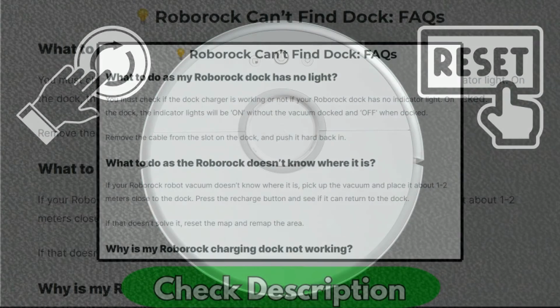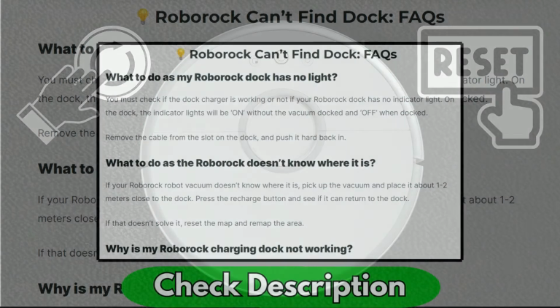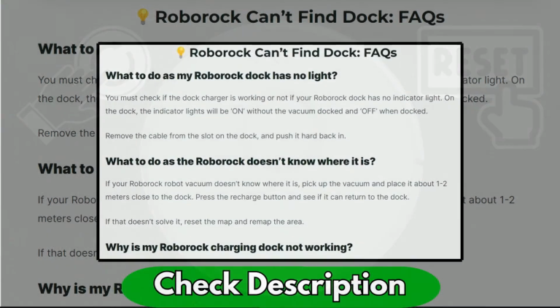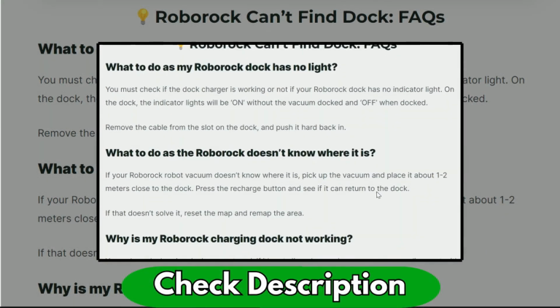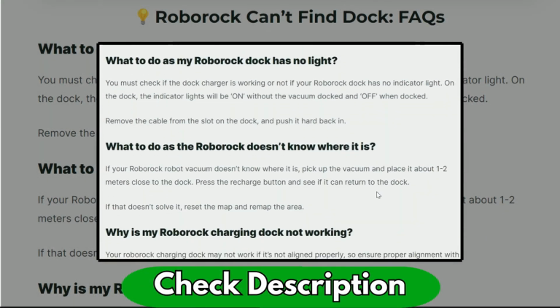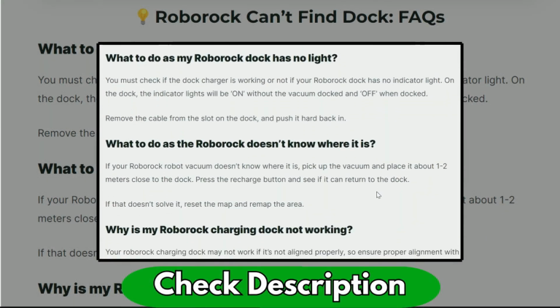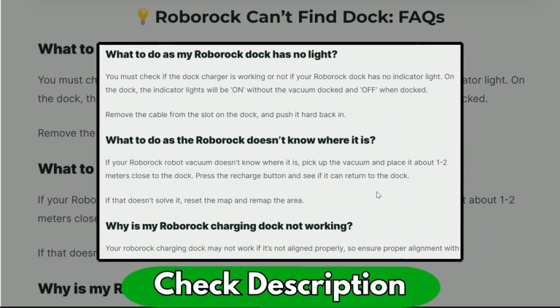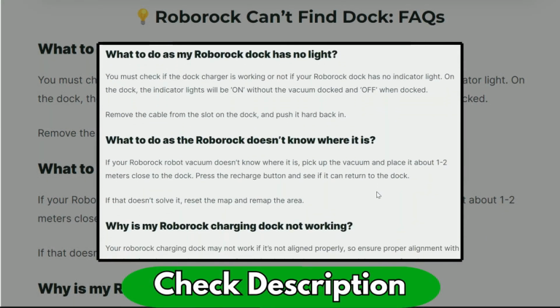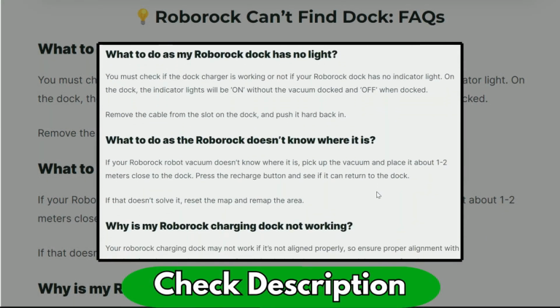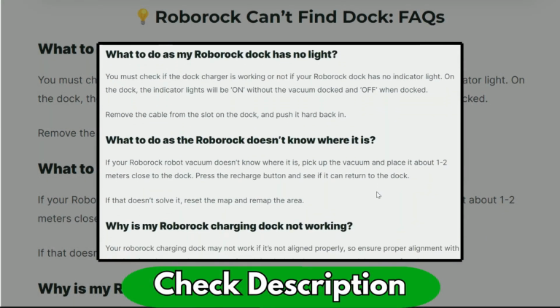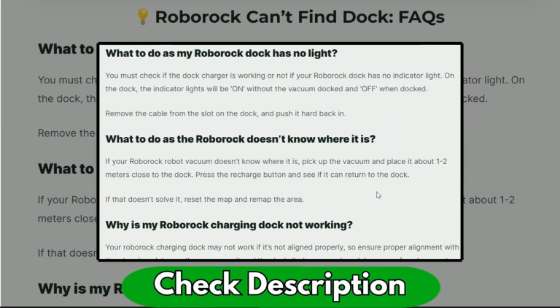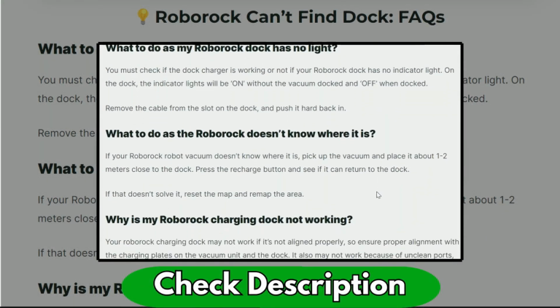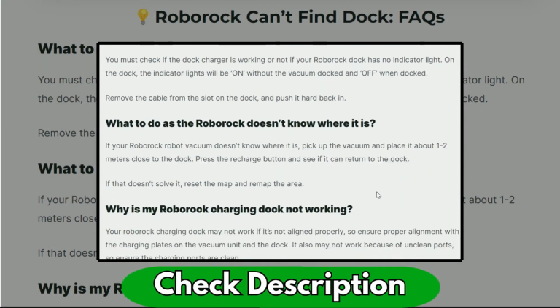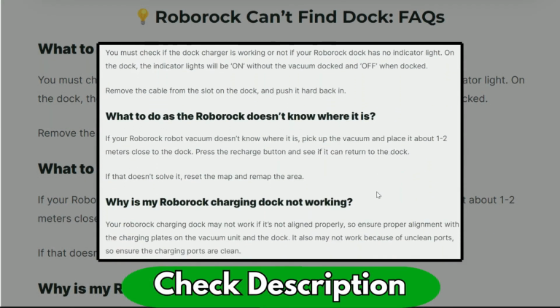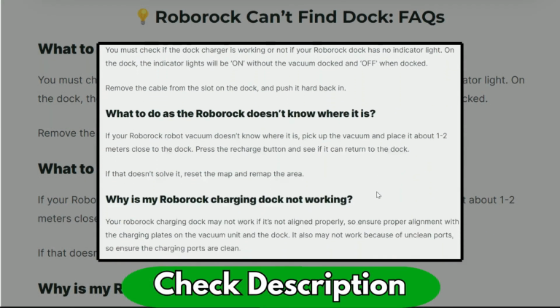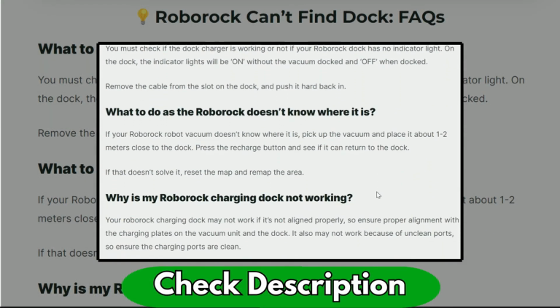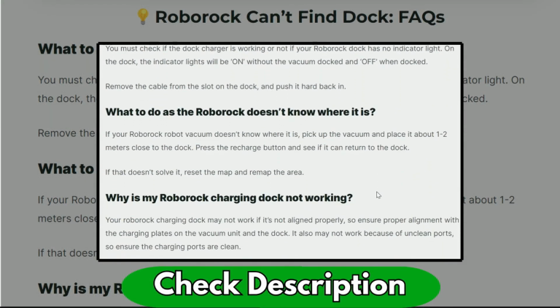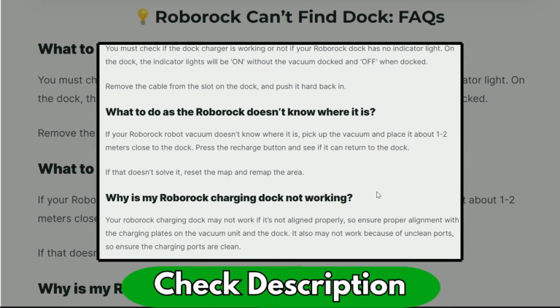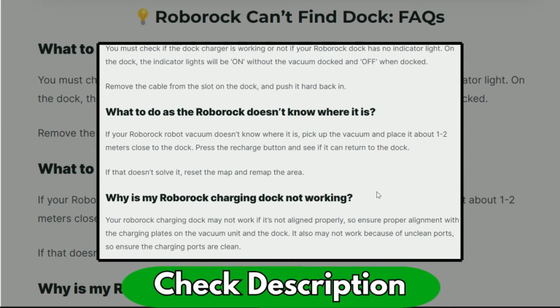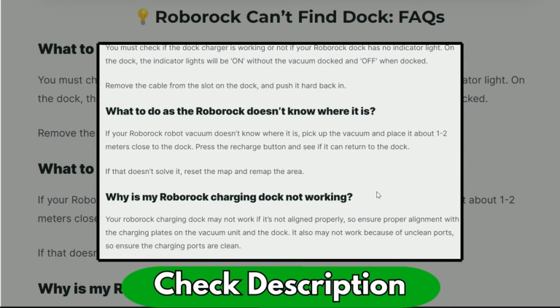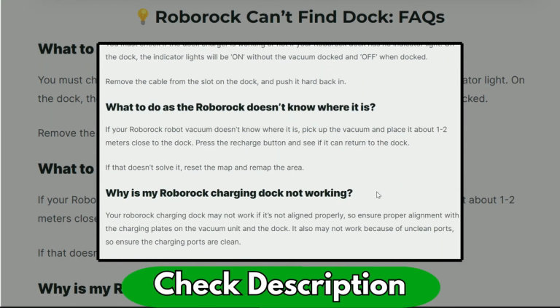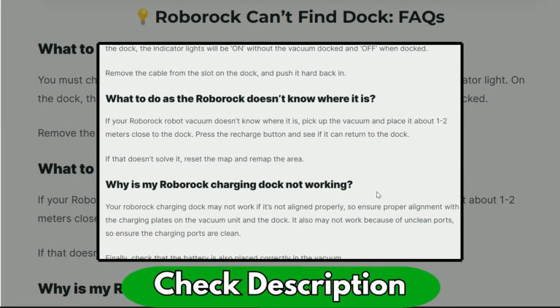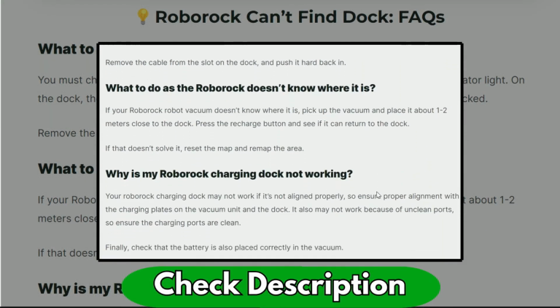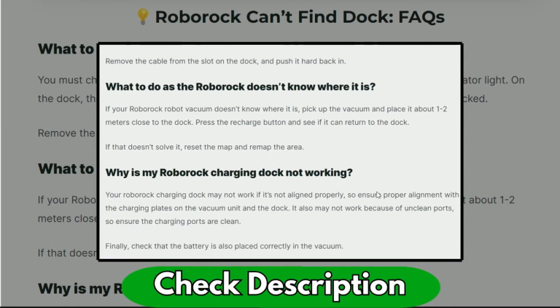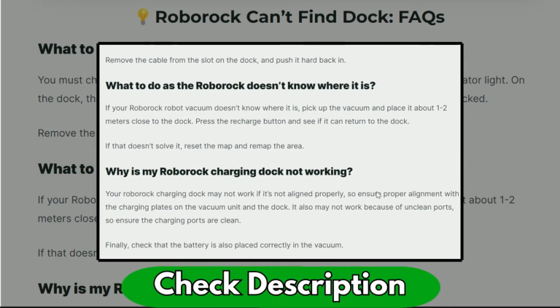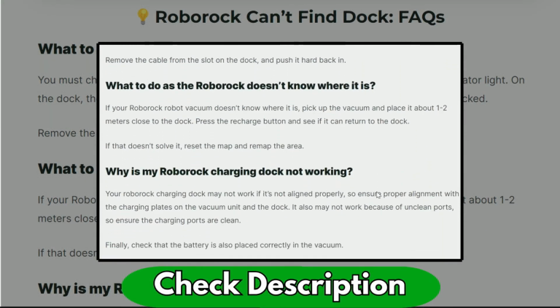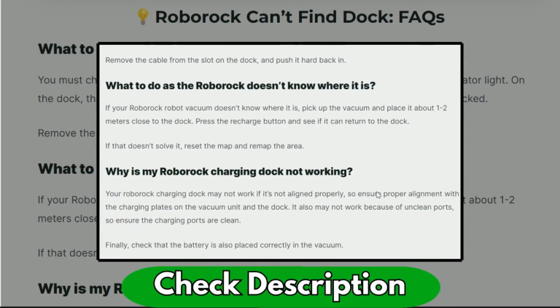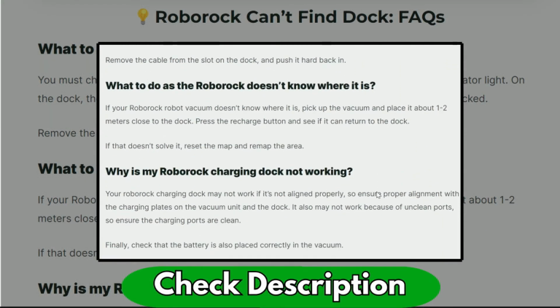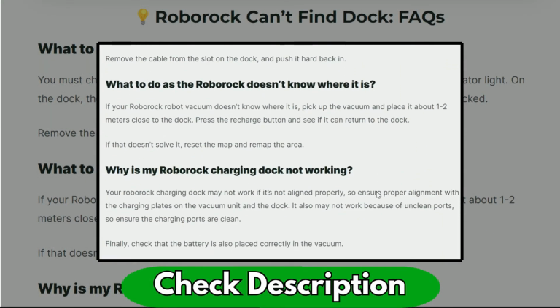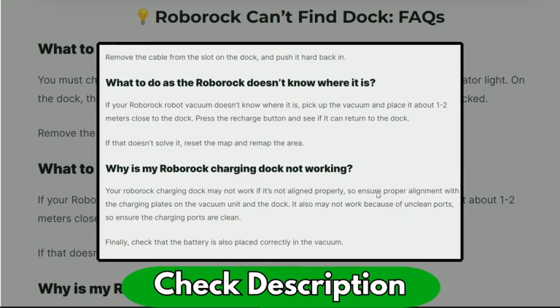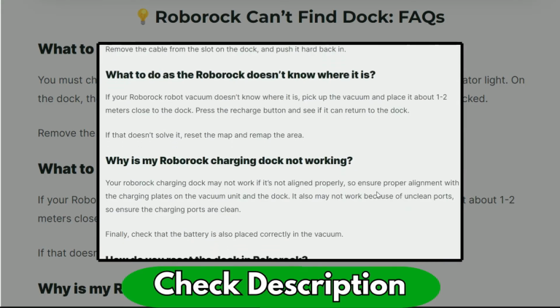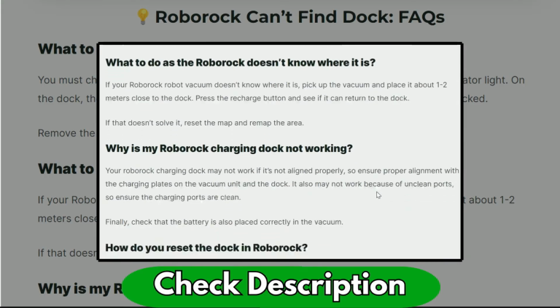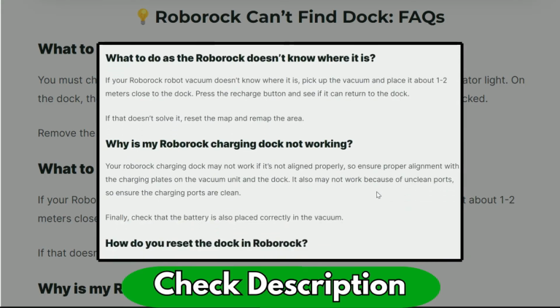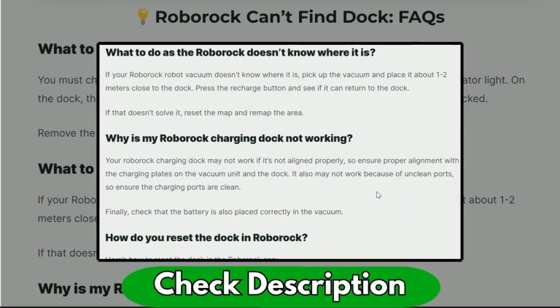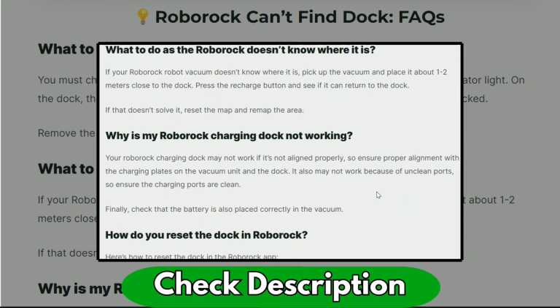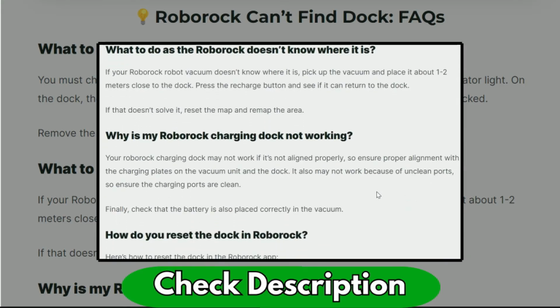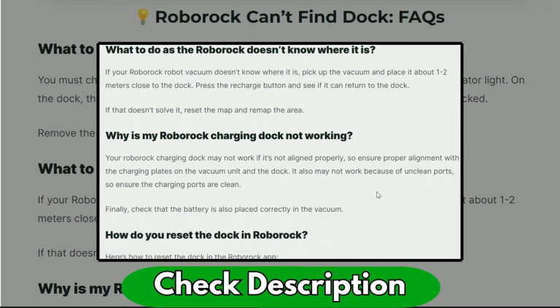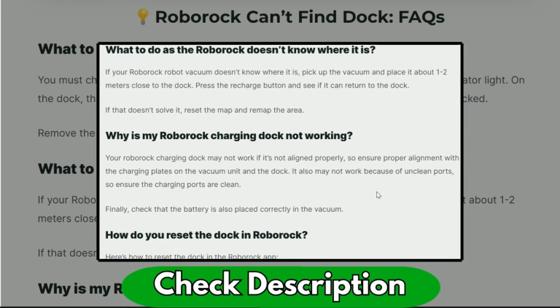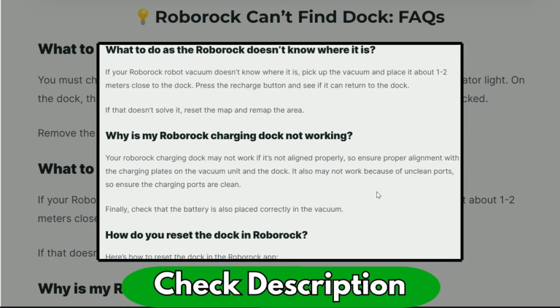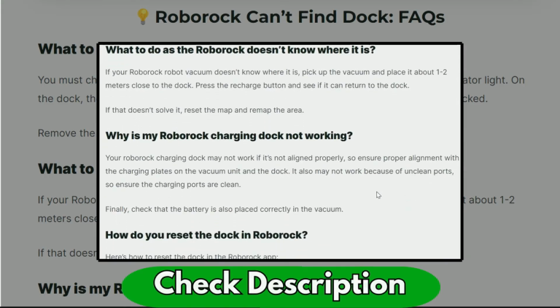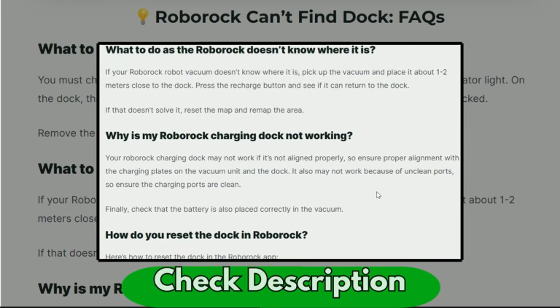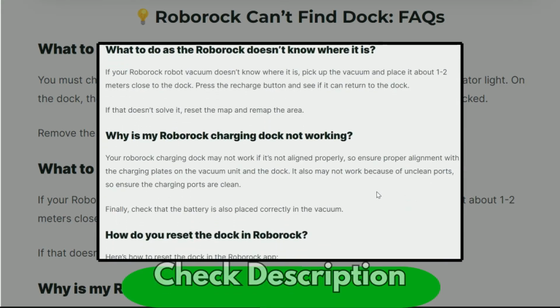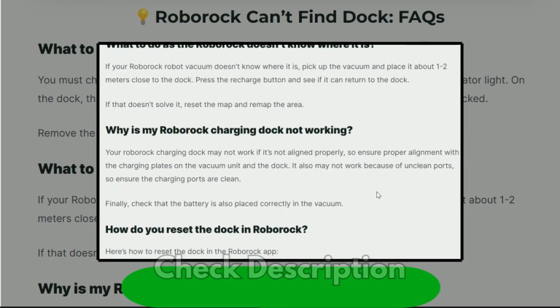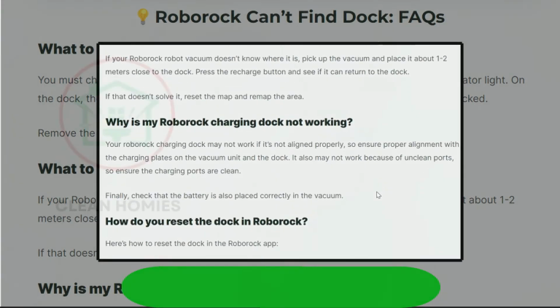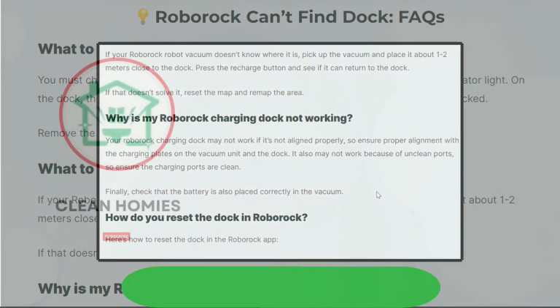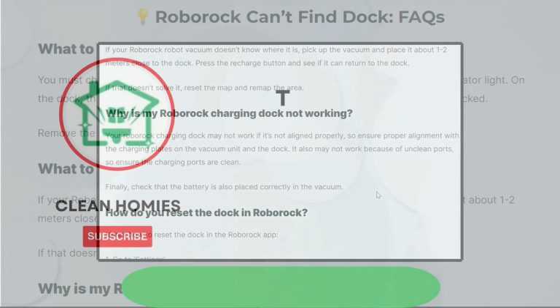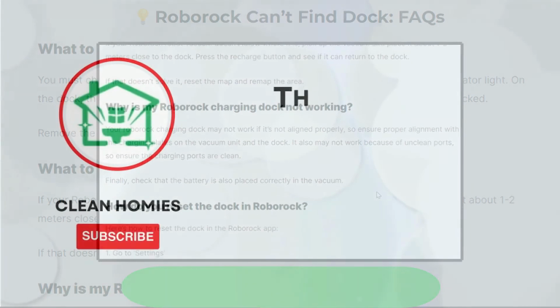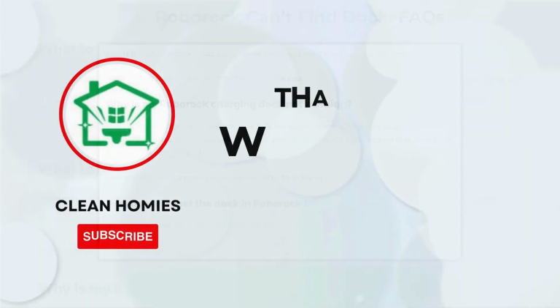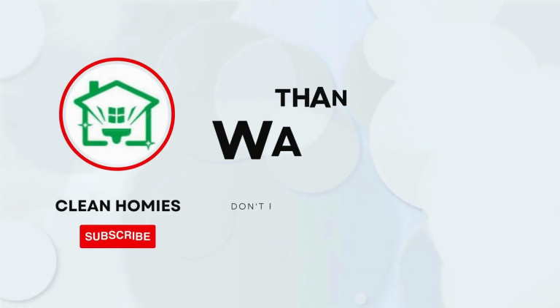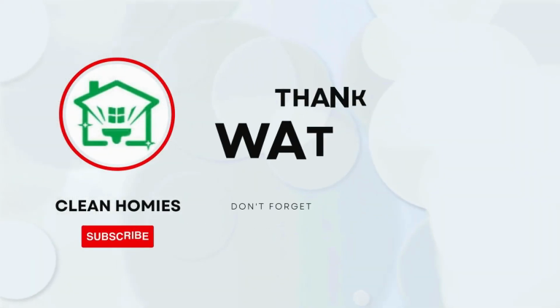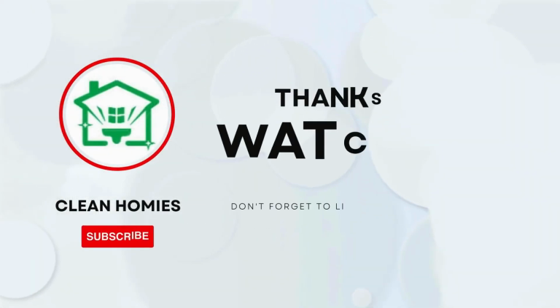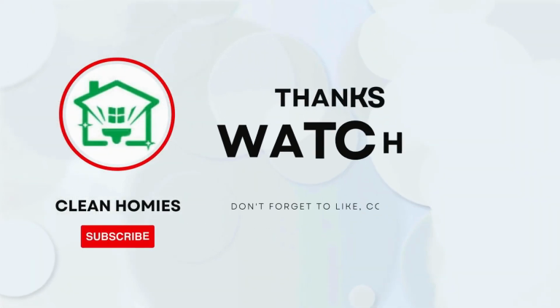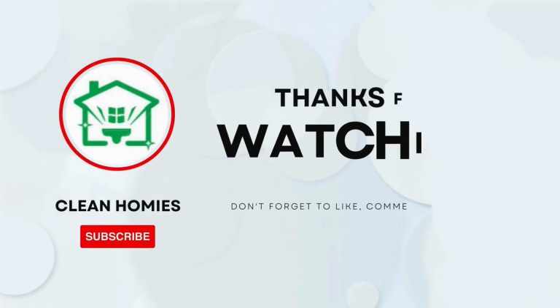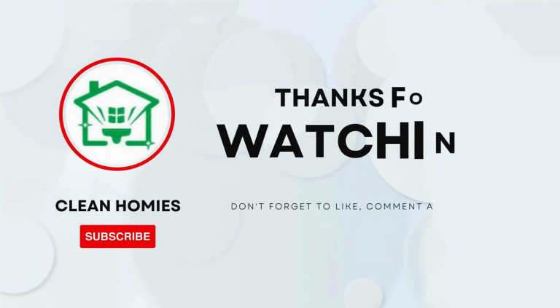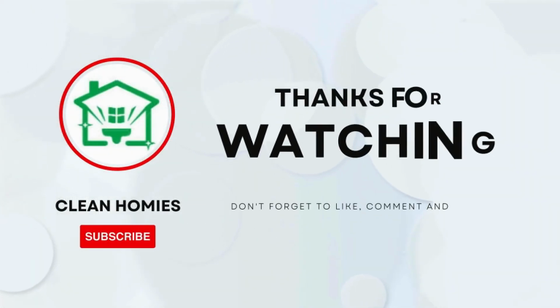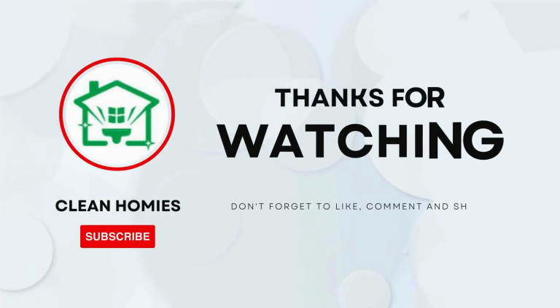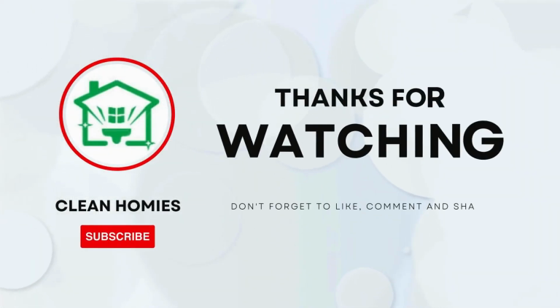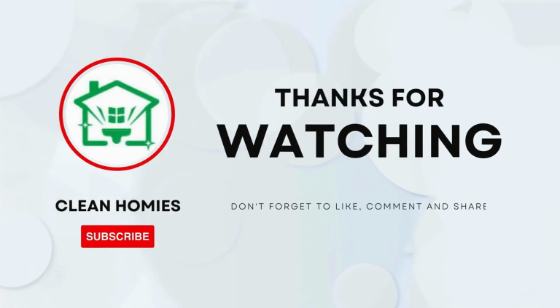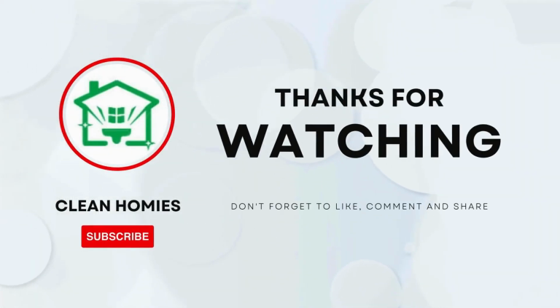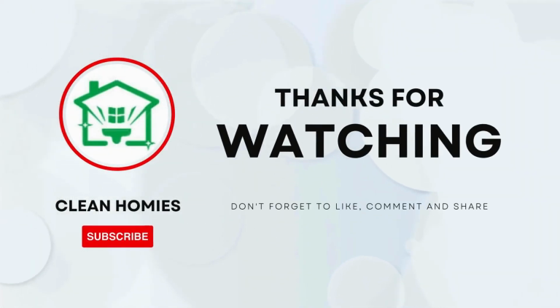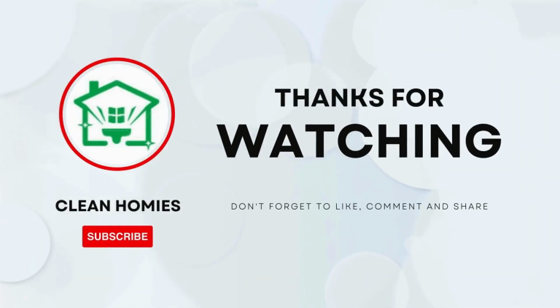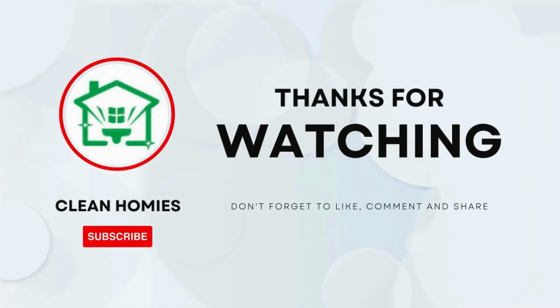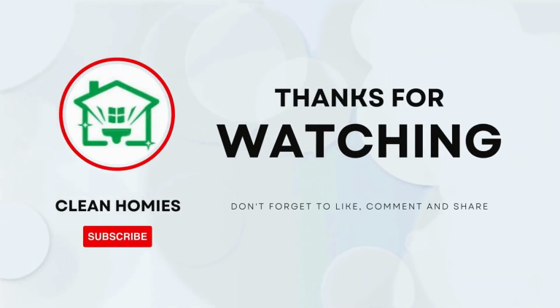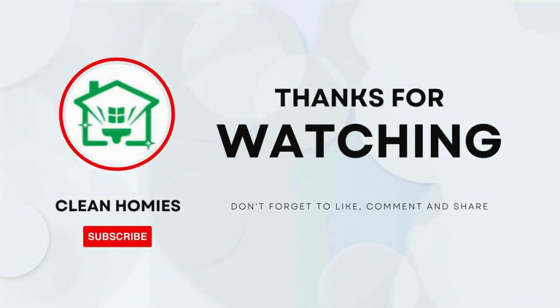Check out our detailed guide in the description for the exact steps. And if you found the video helpful, don't forget to like and share.